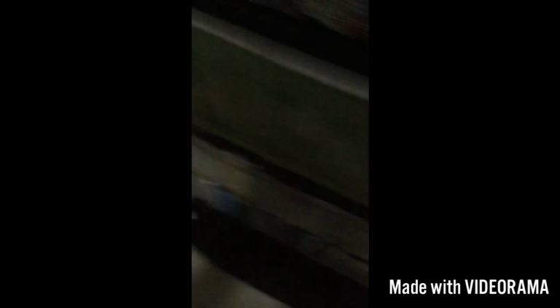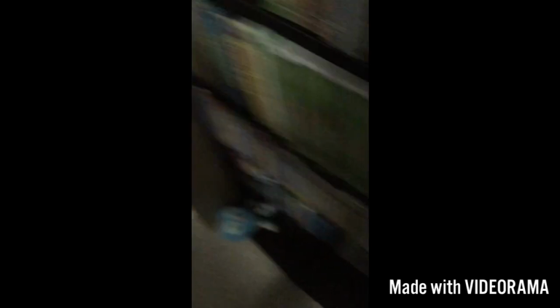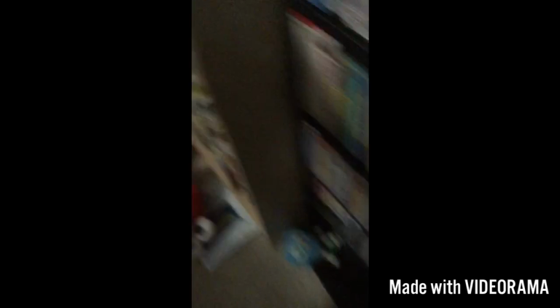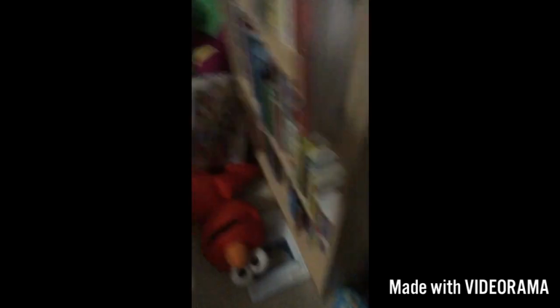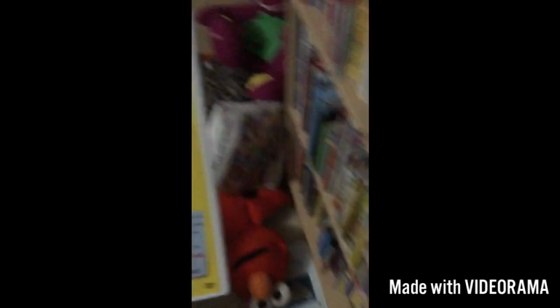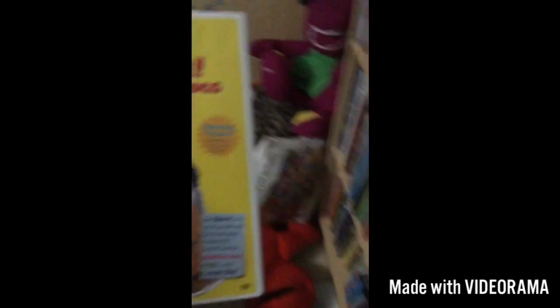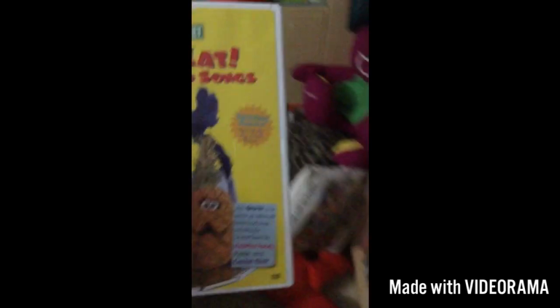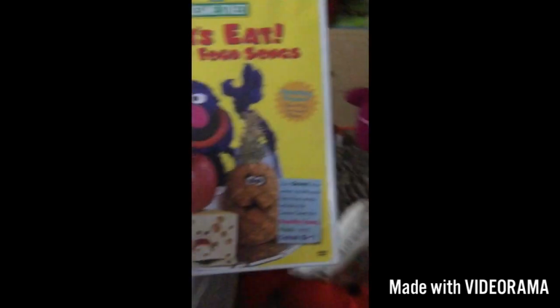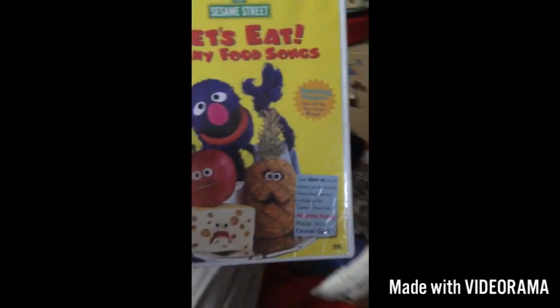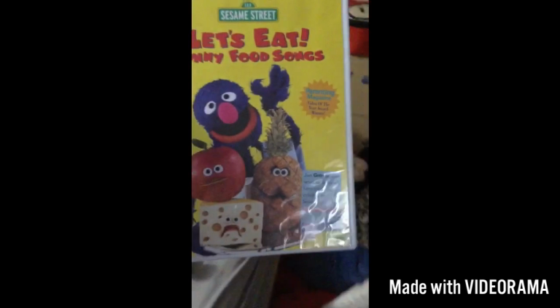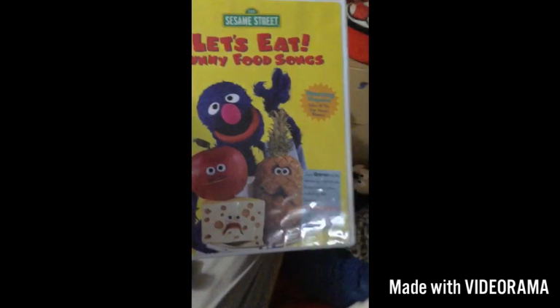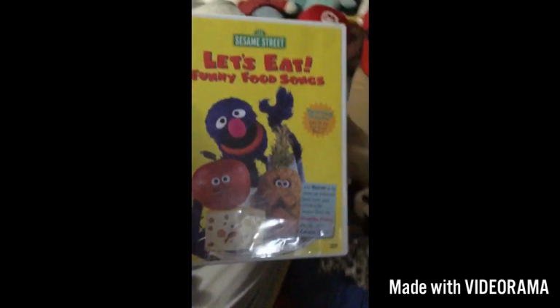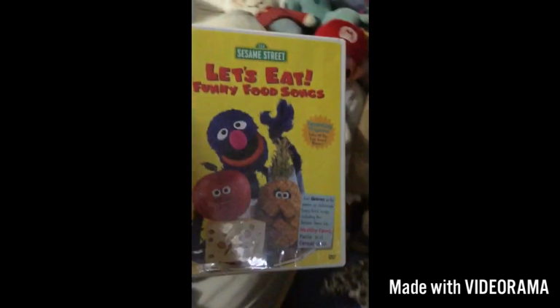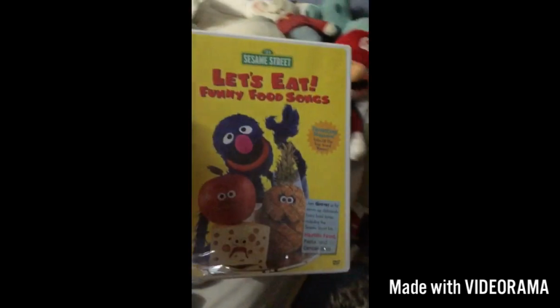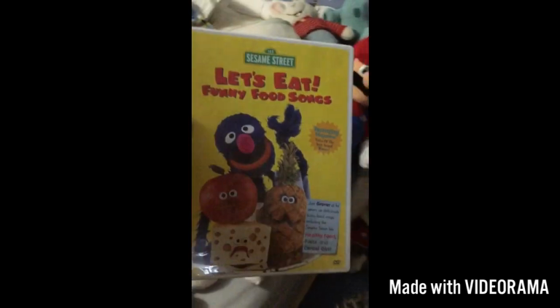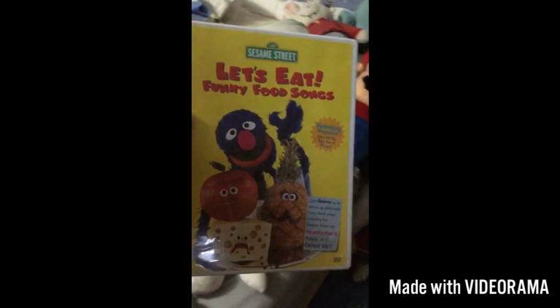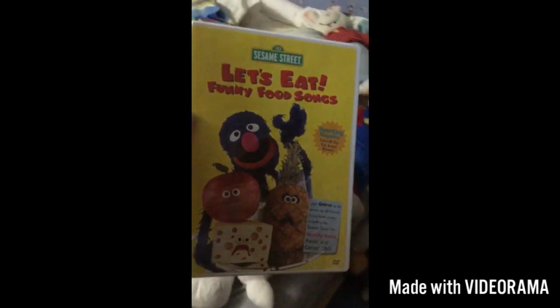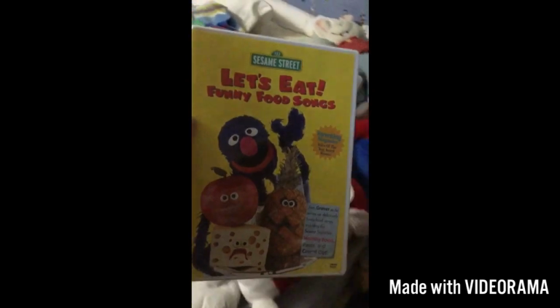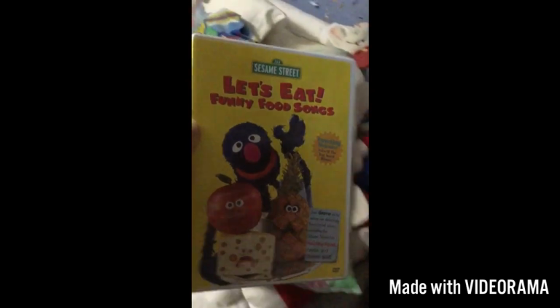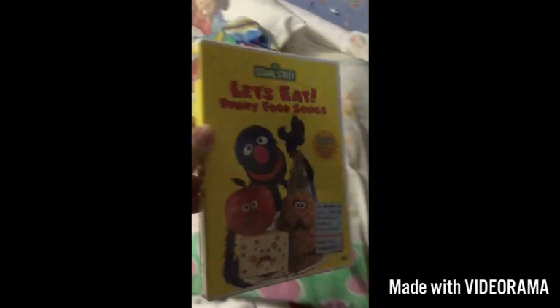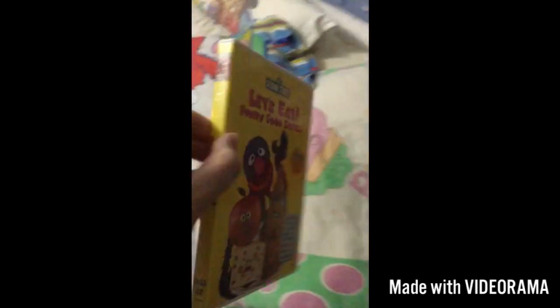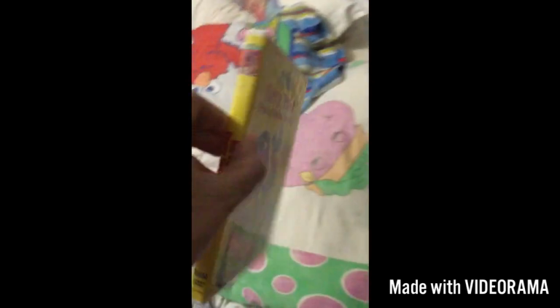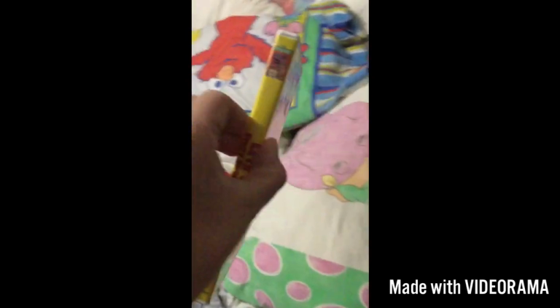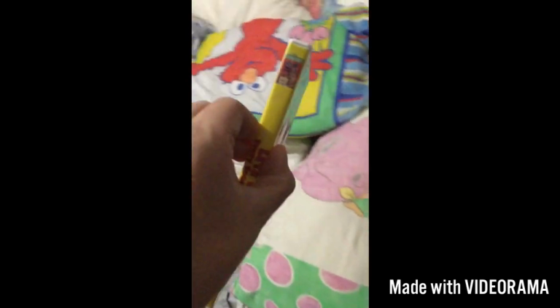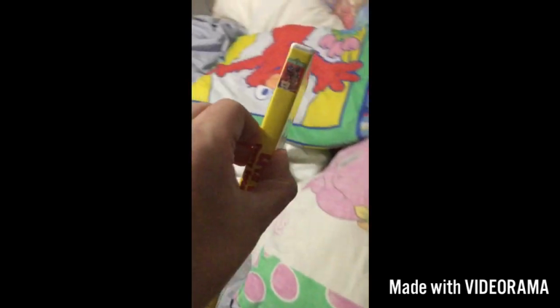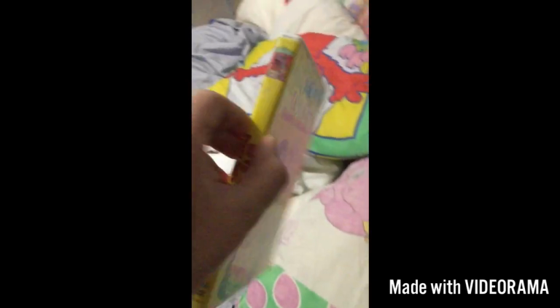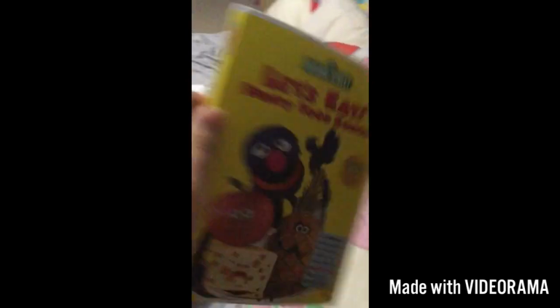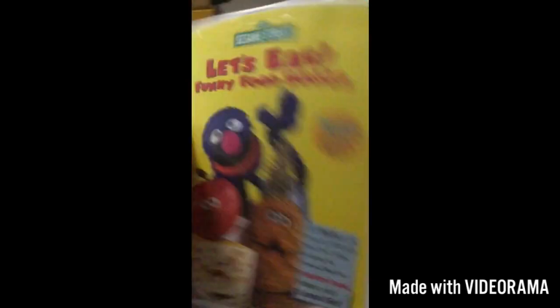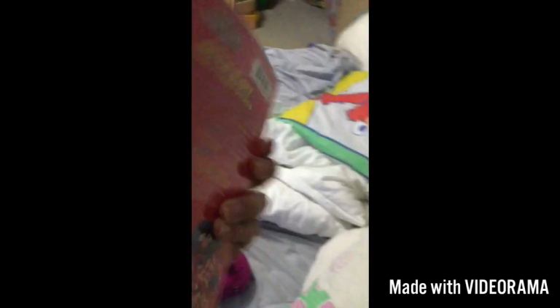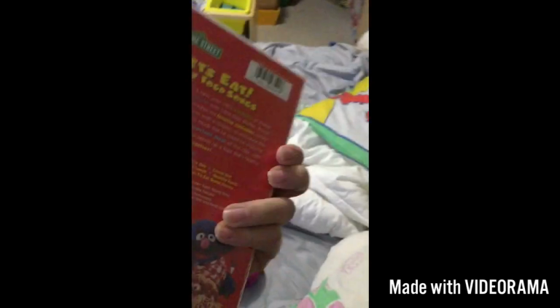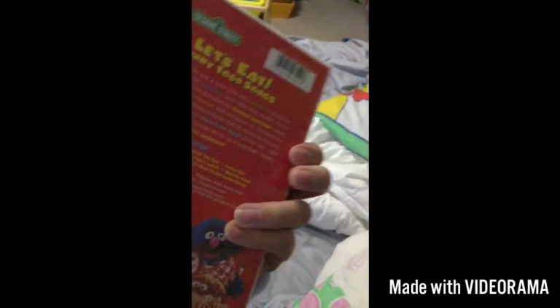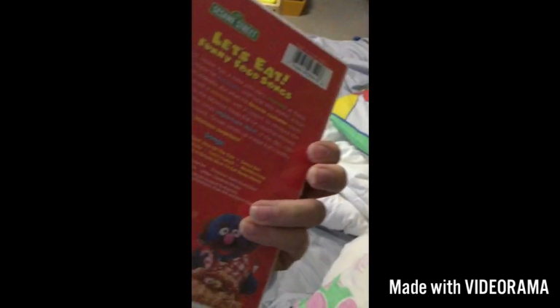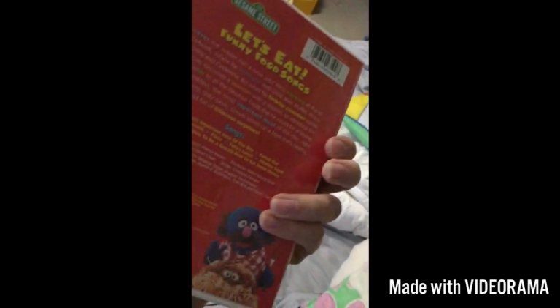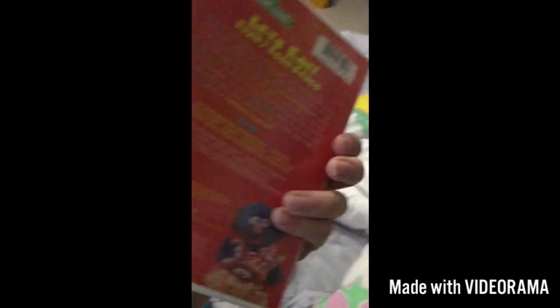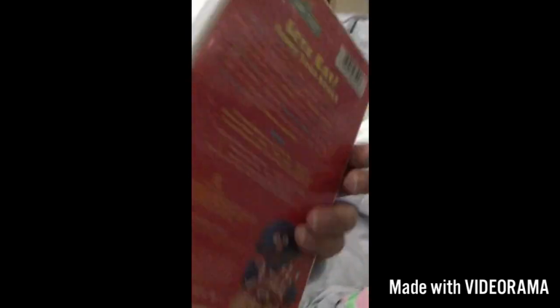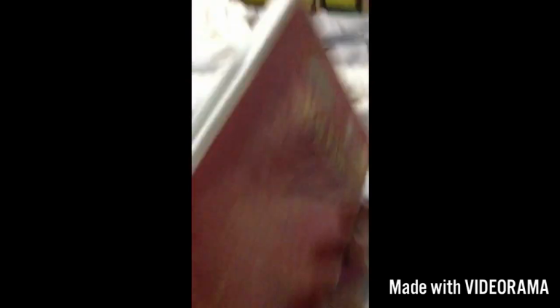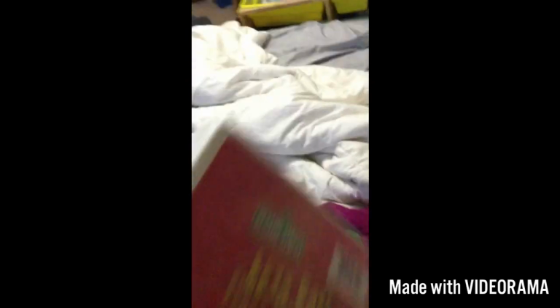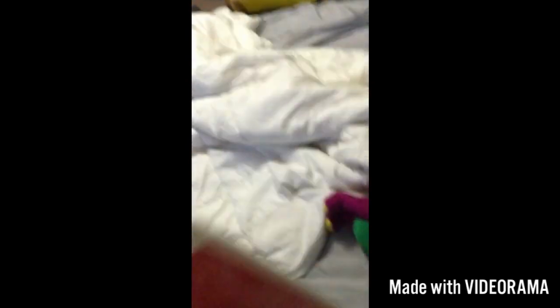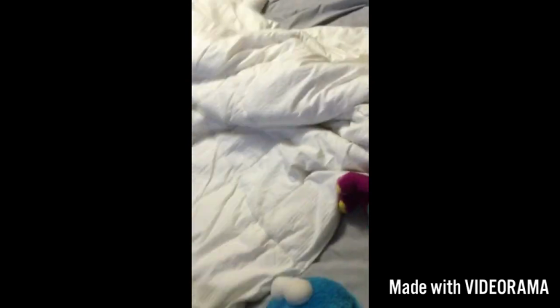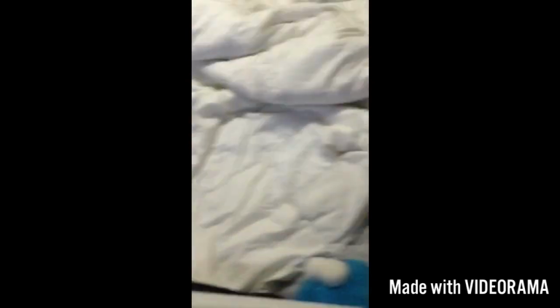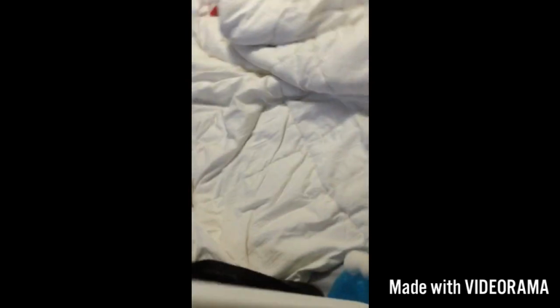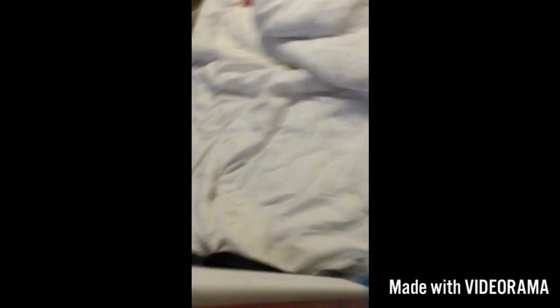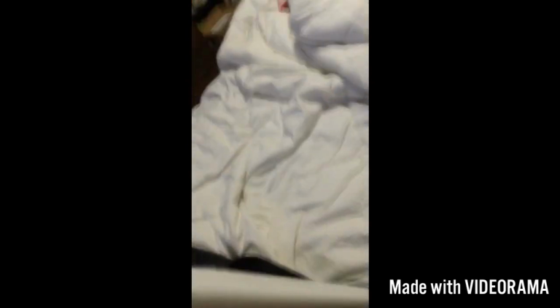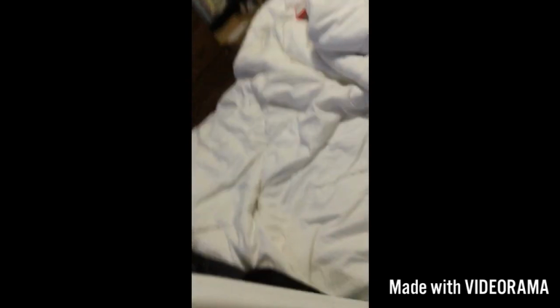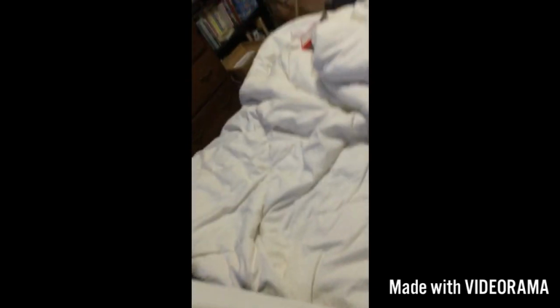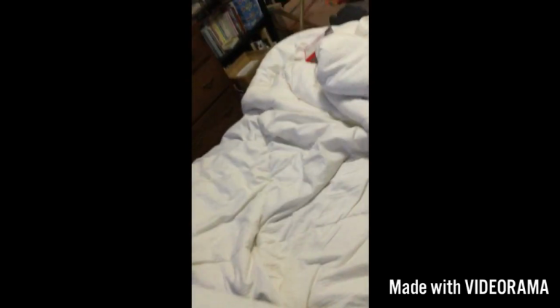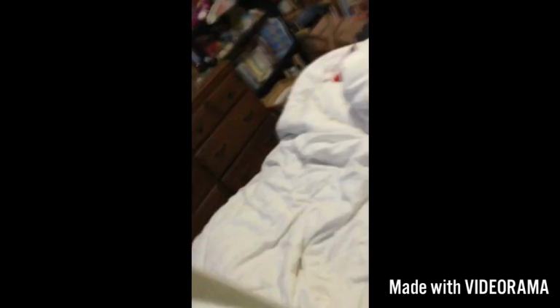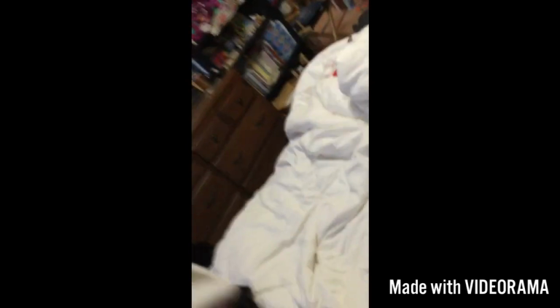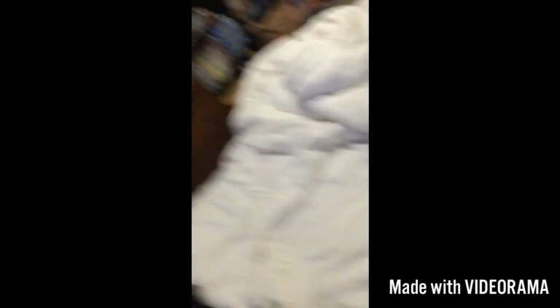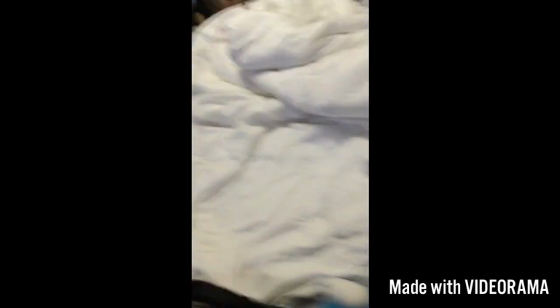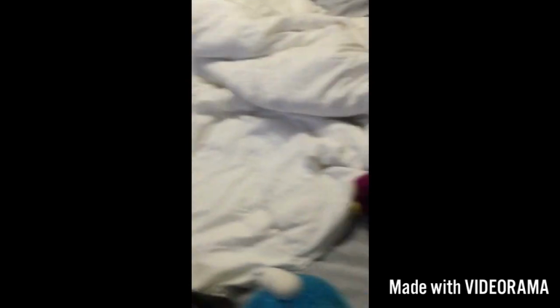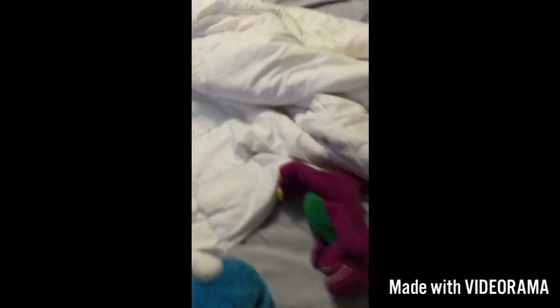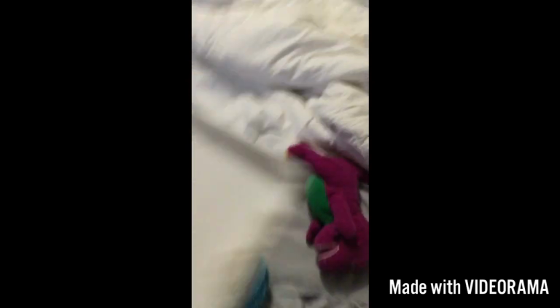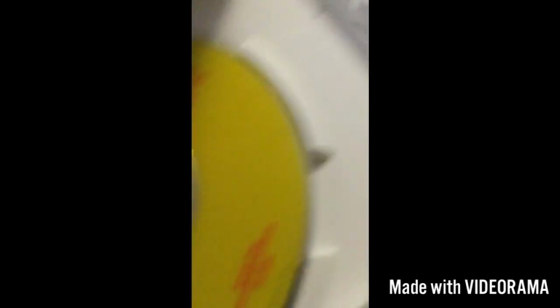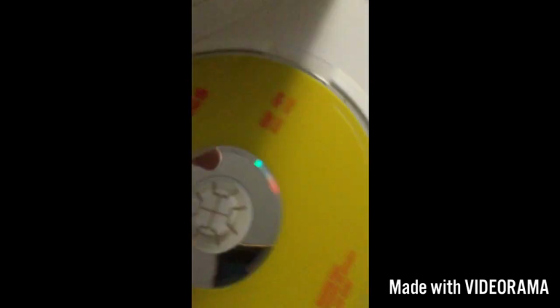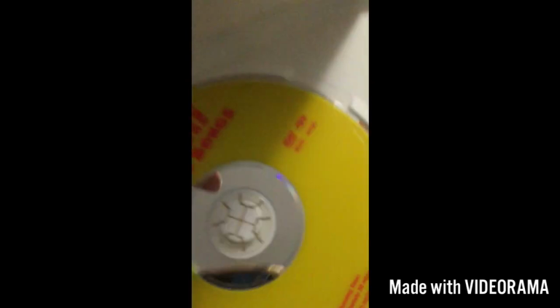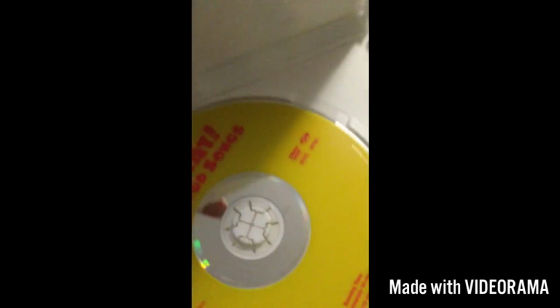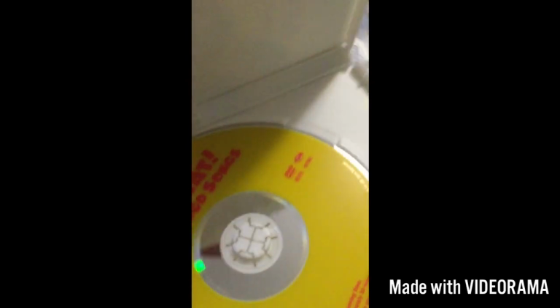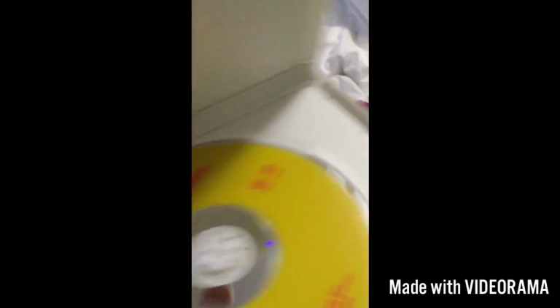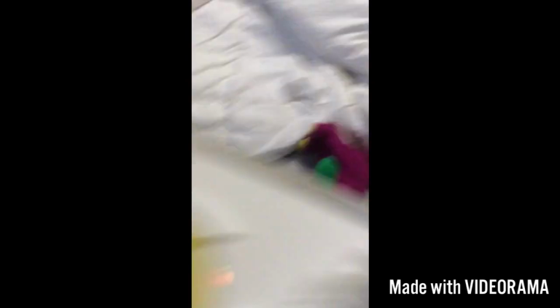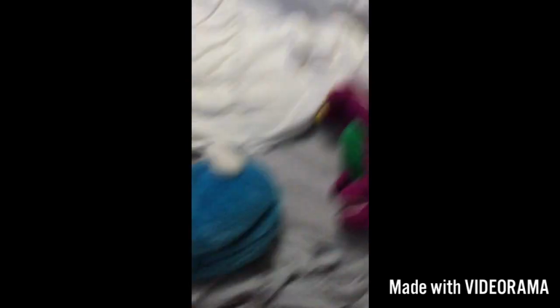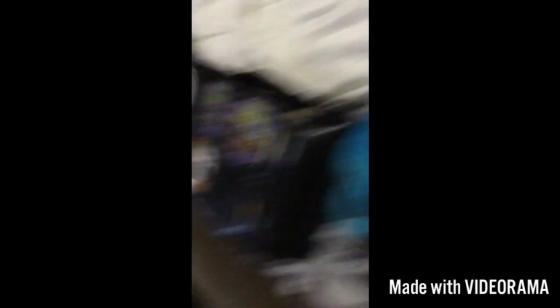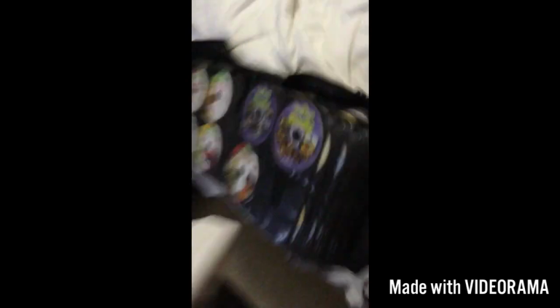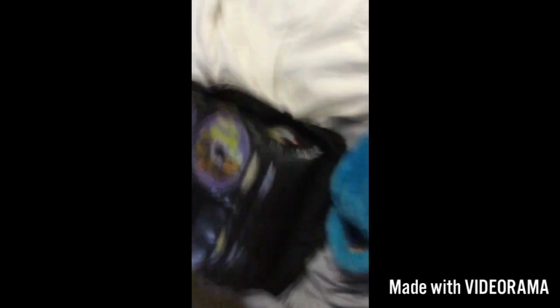Let's Eat Funny Food Songs. Here we have the front, the side, and the back. And the movie.